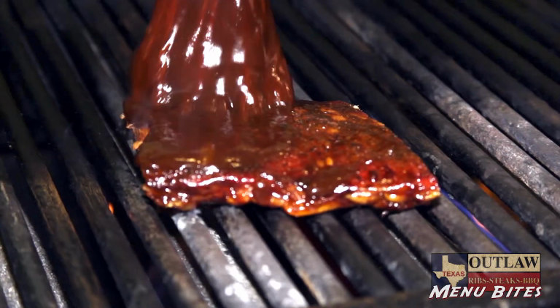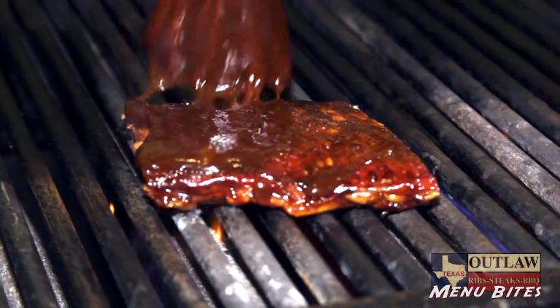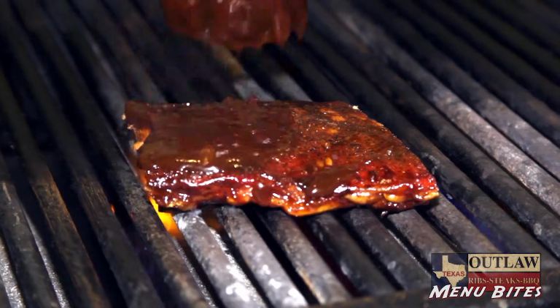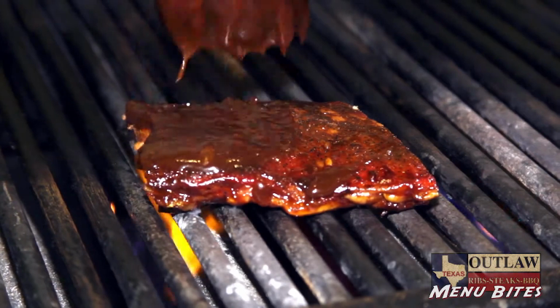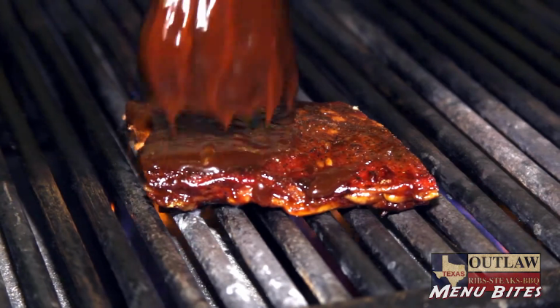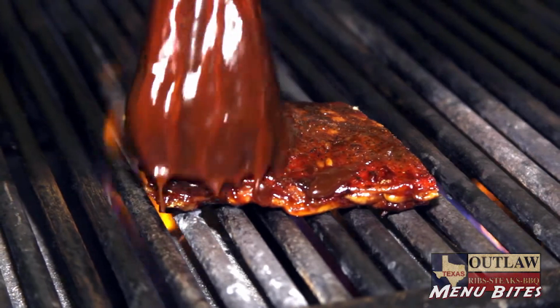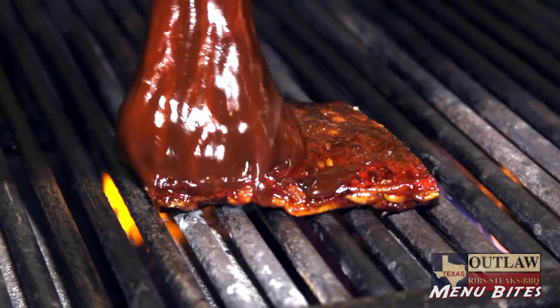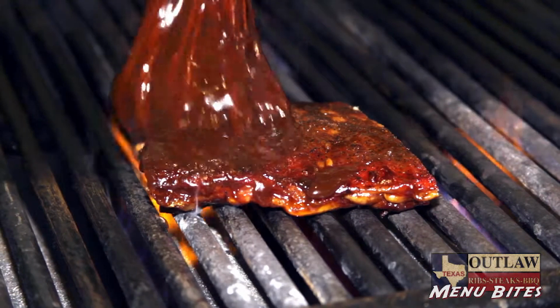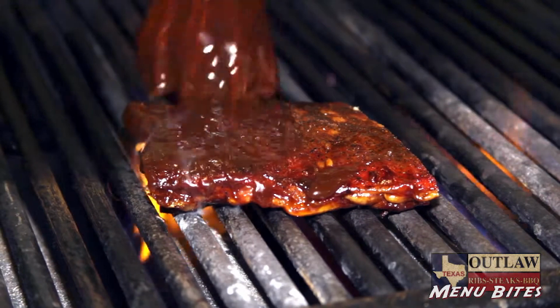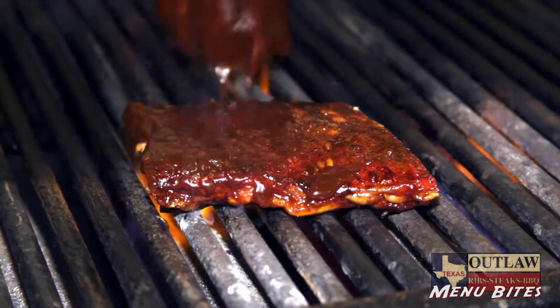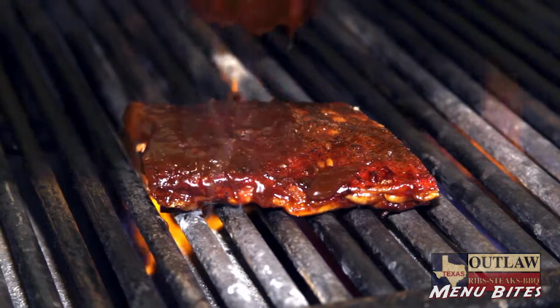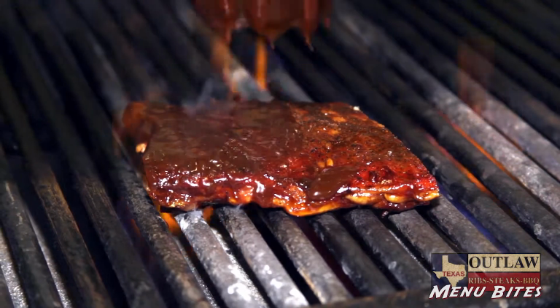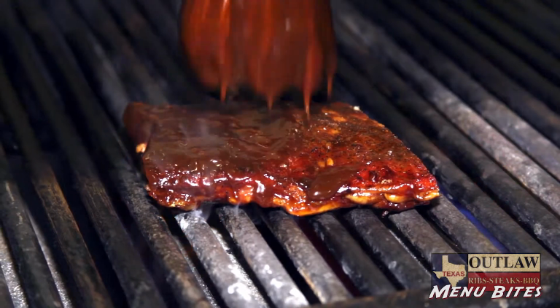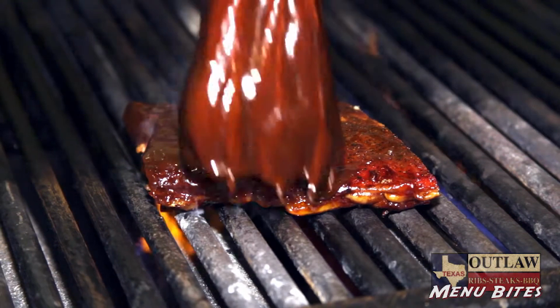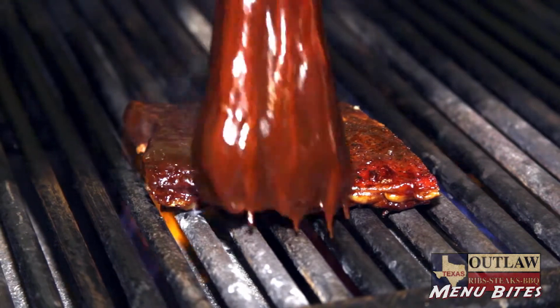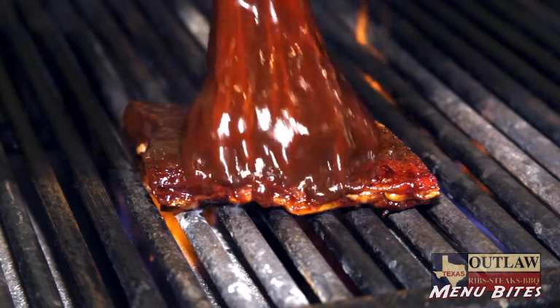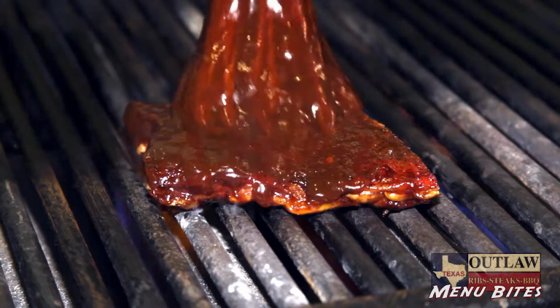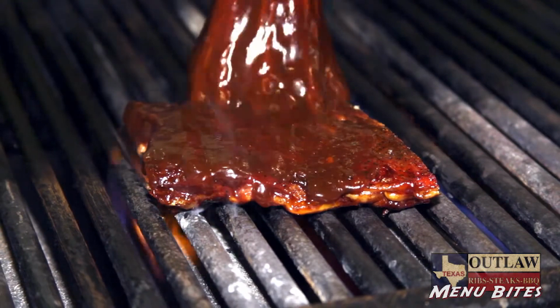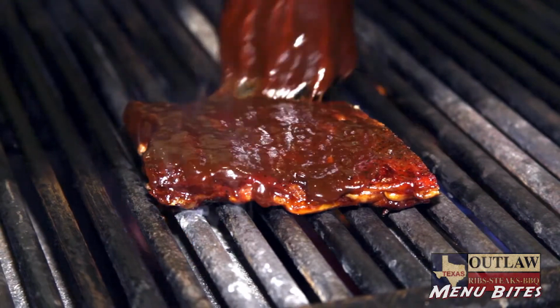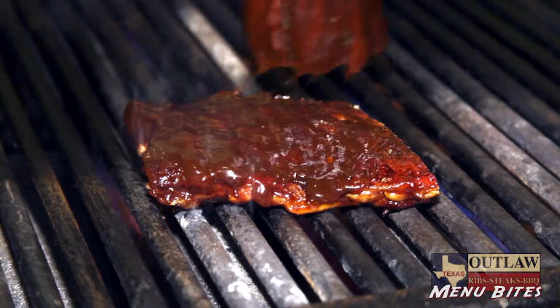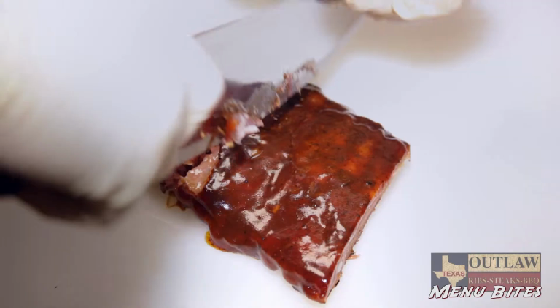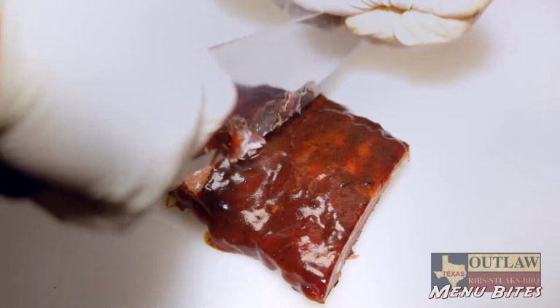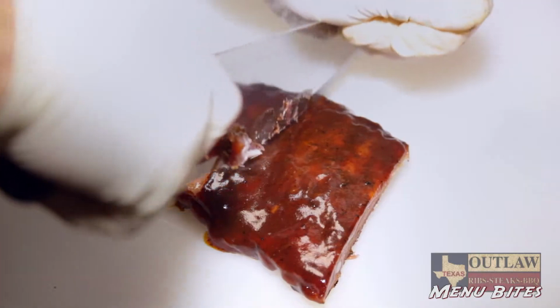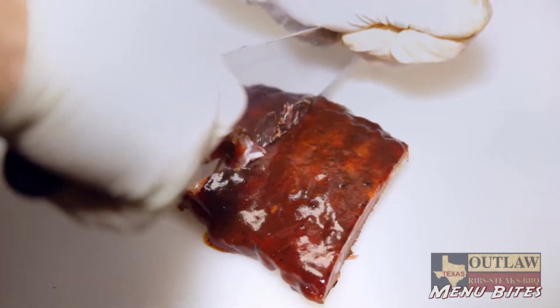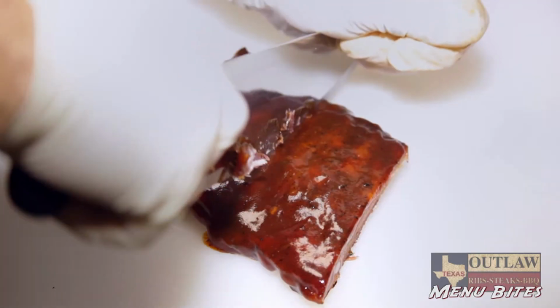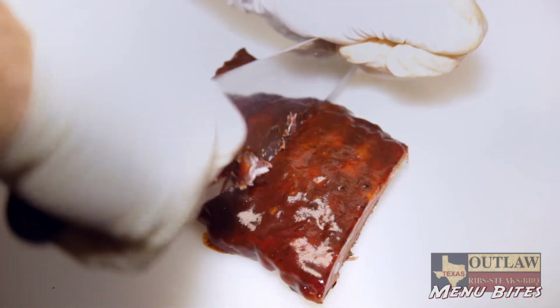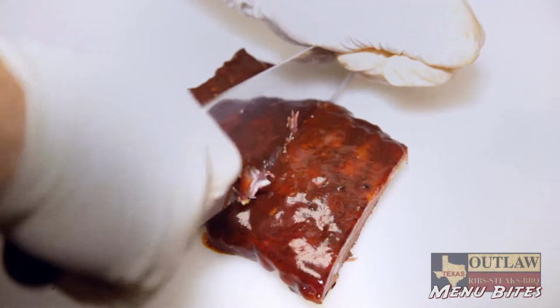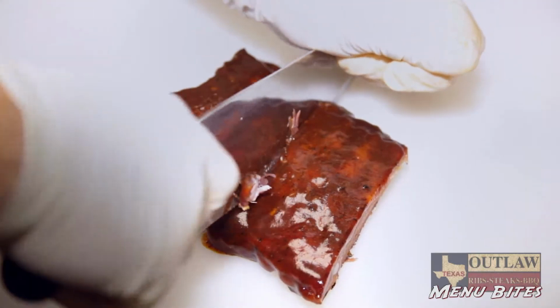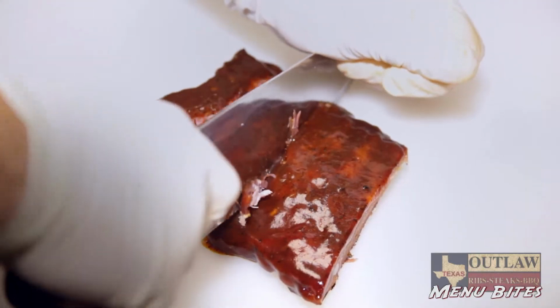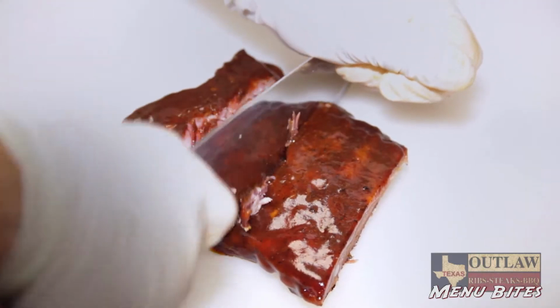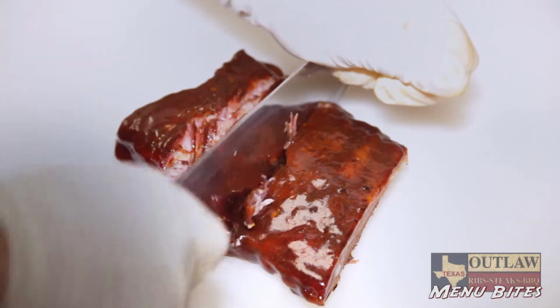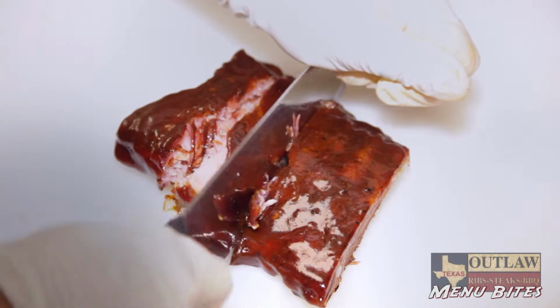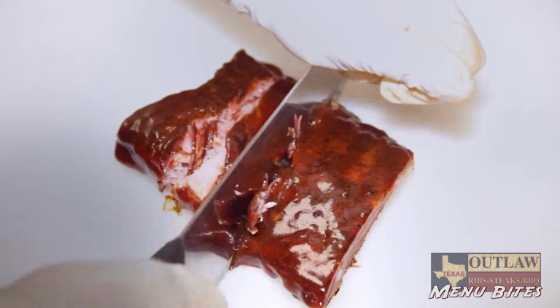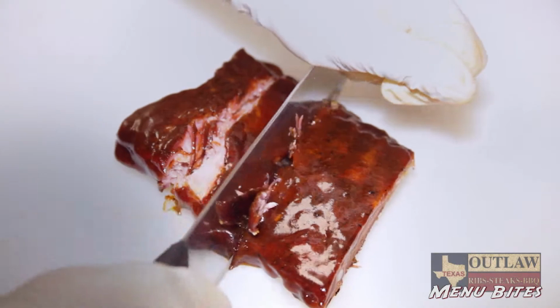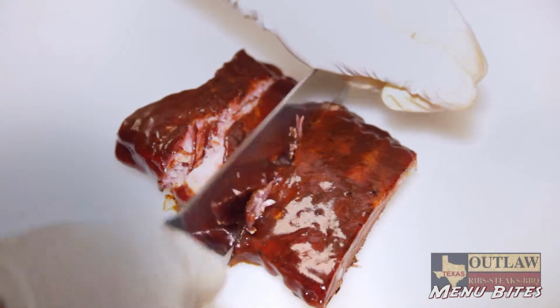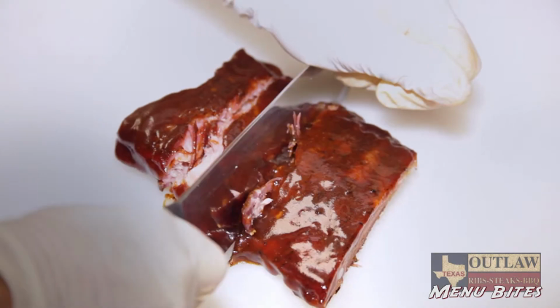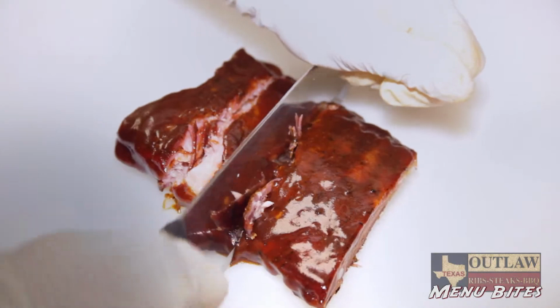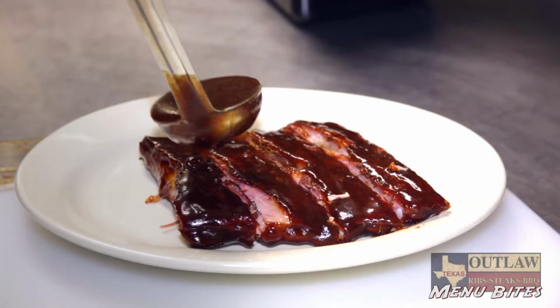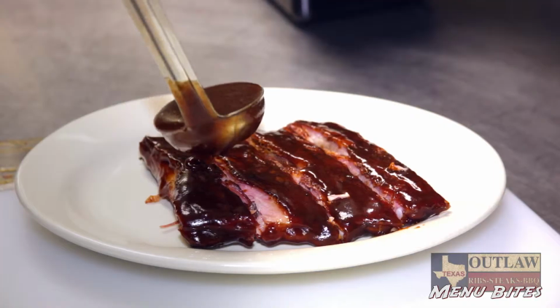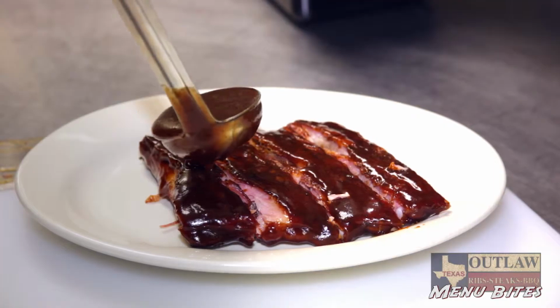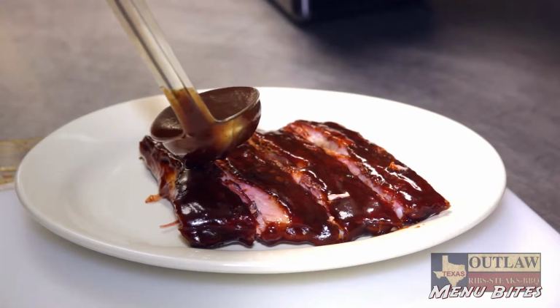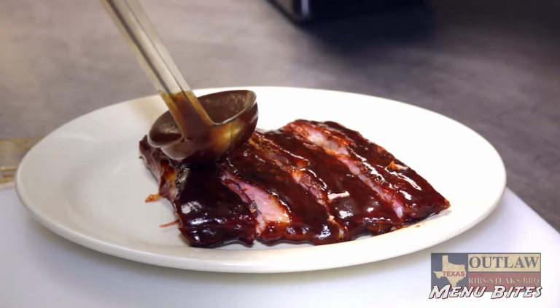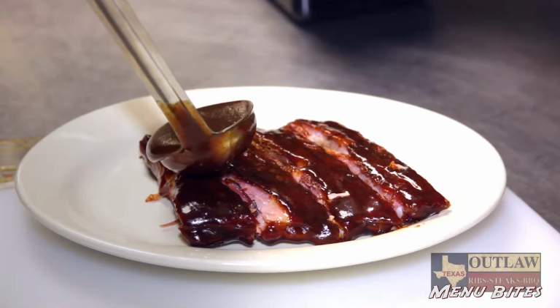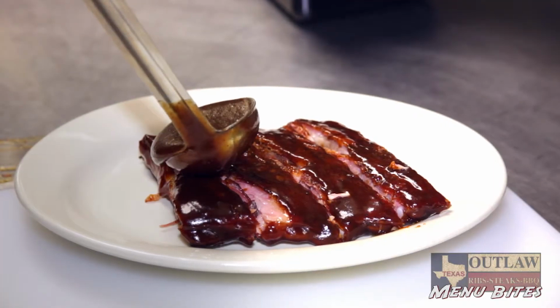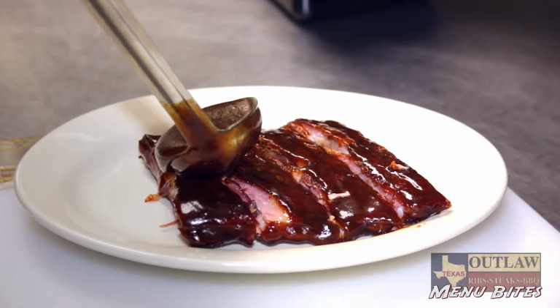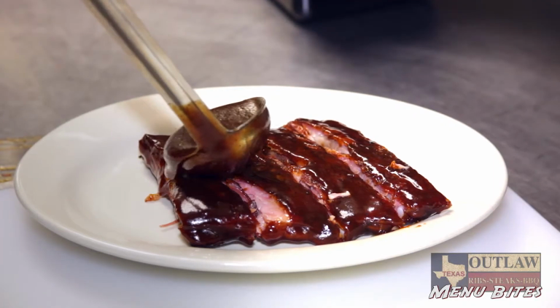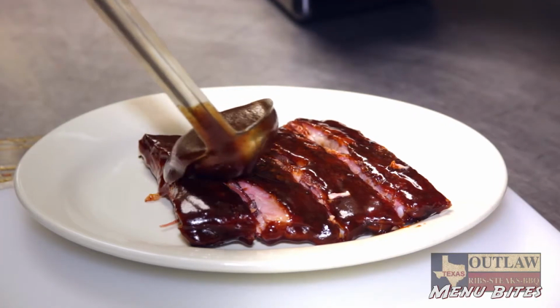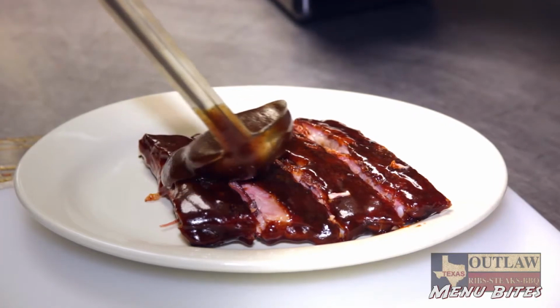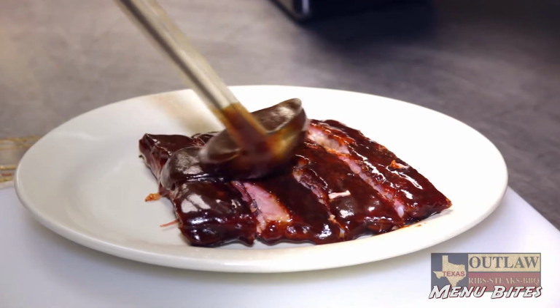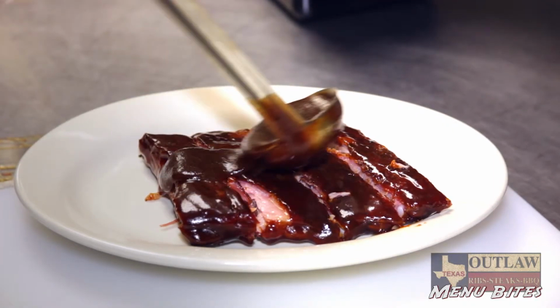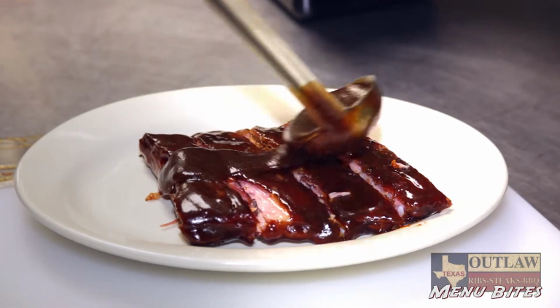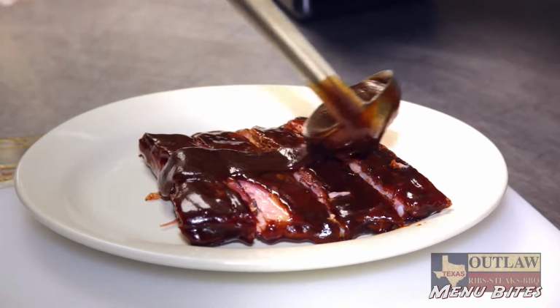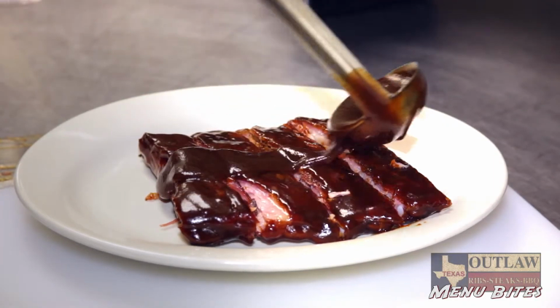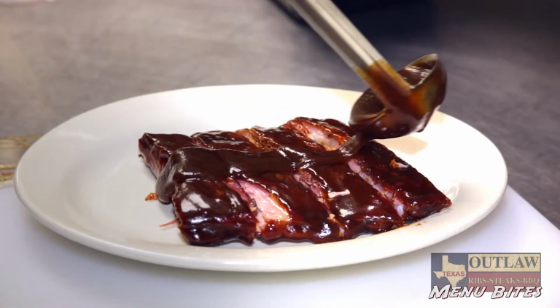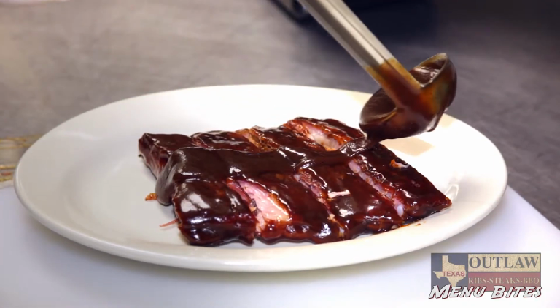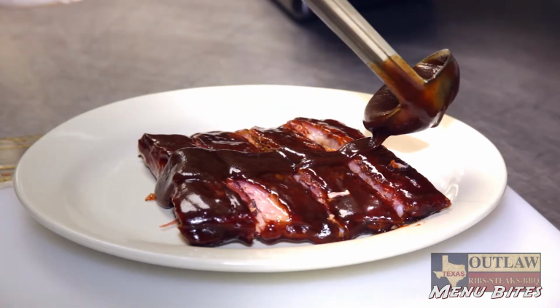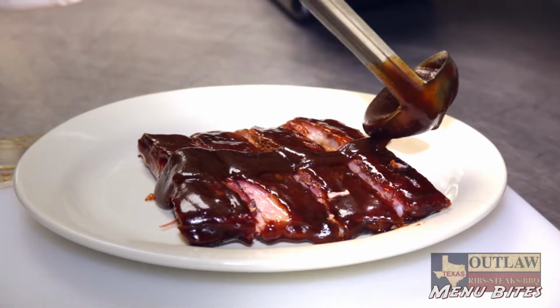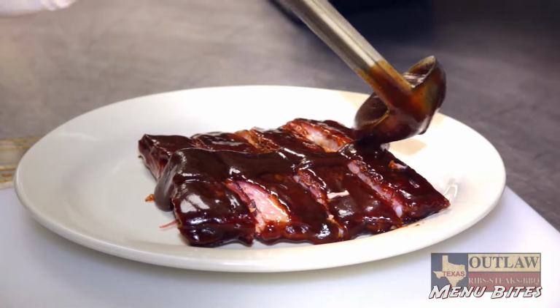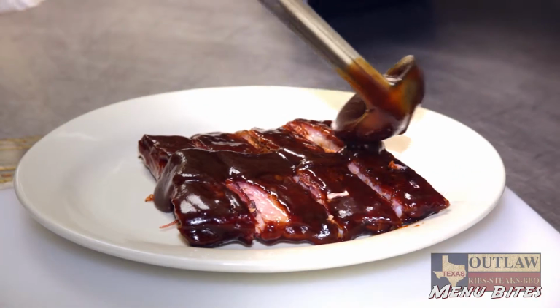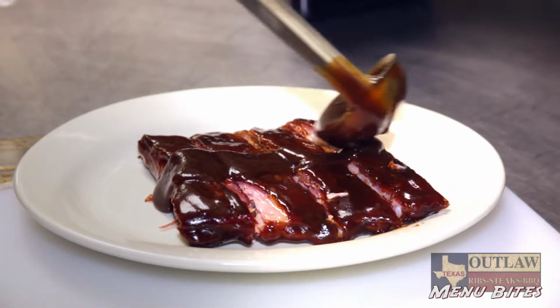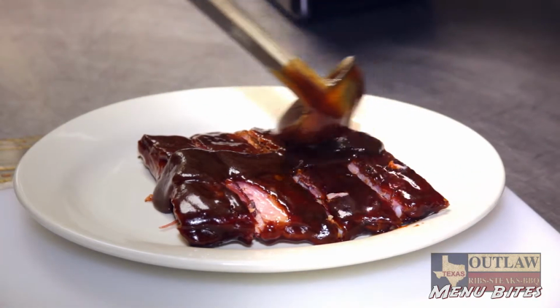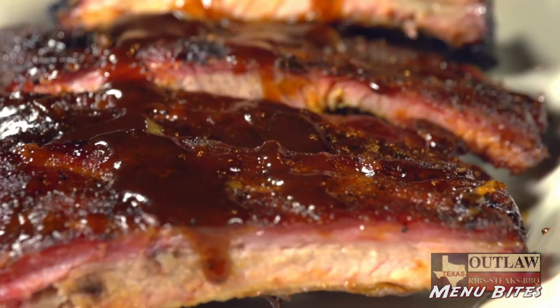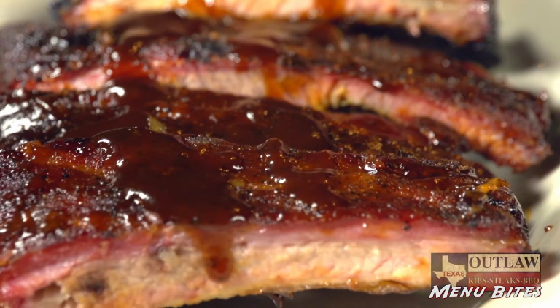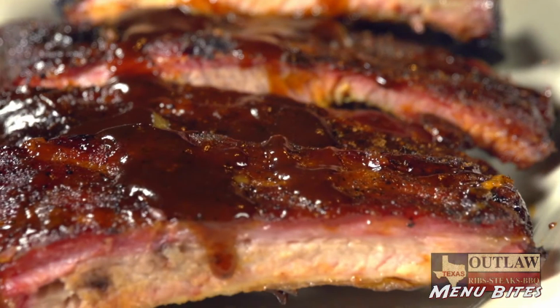Our greatest ribs in America sampler is a sampling of our award-winning slow-smoked ribs.